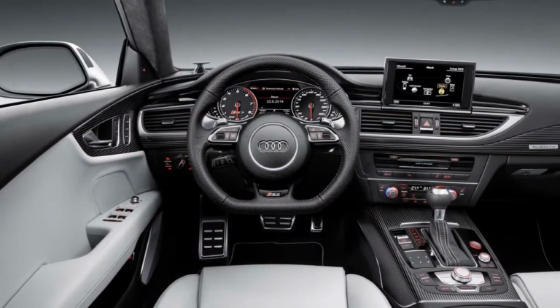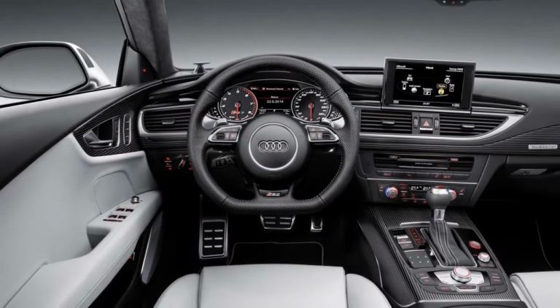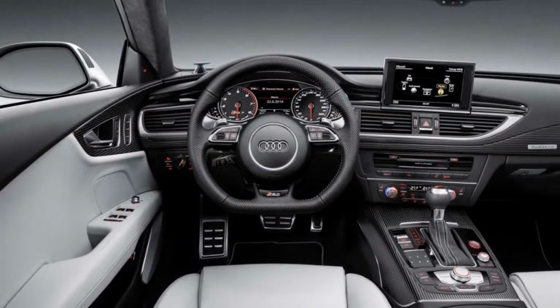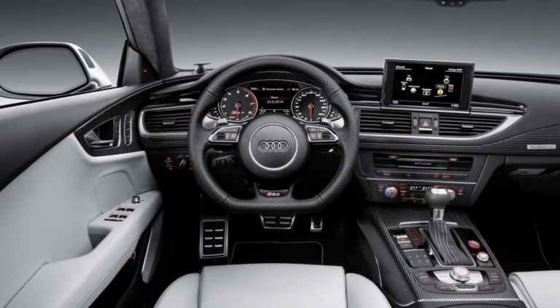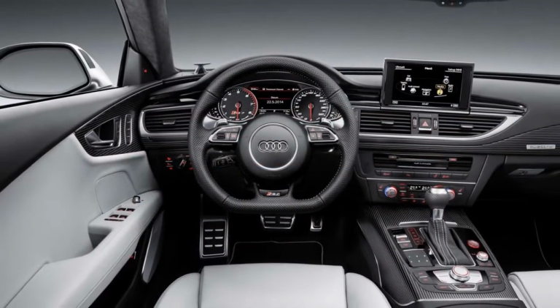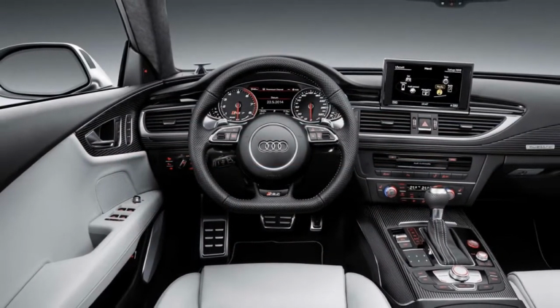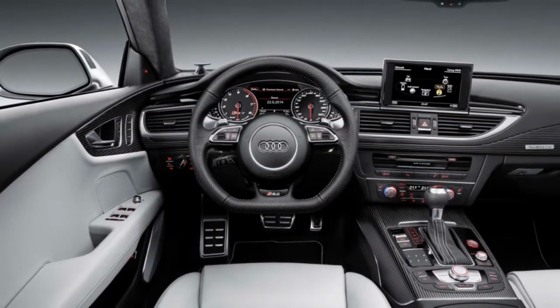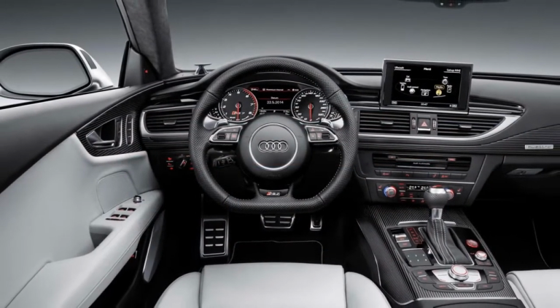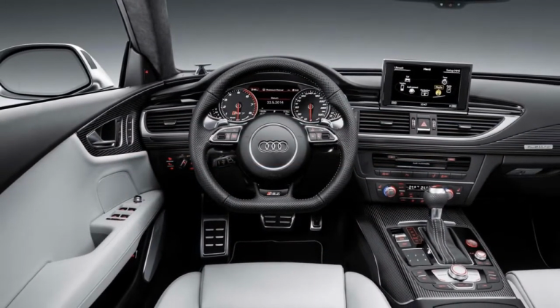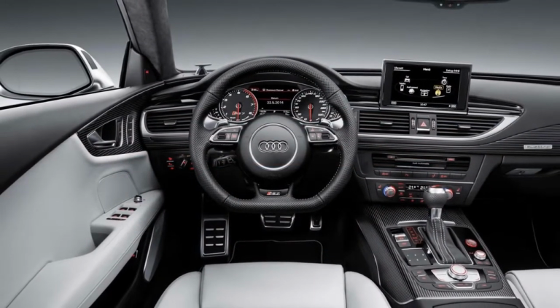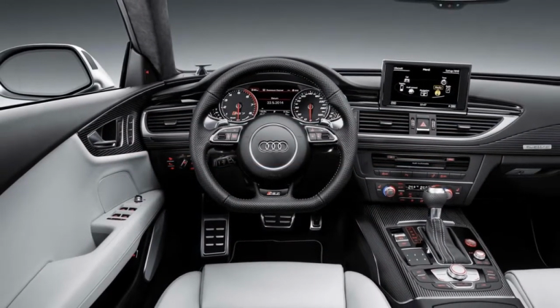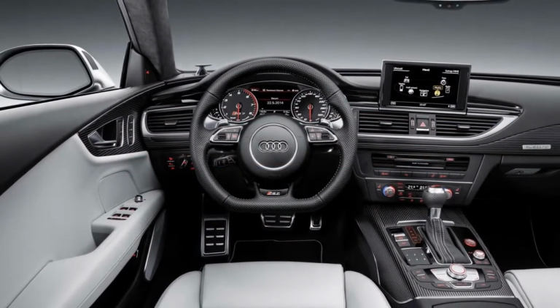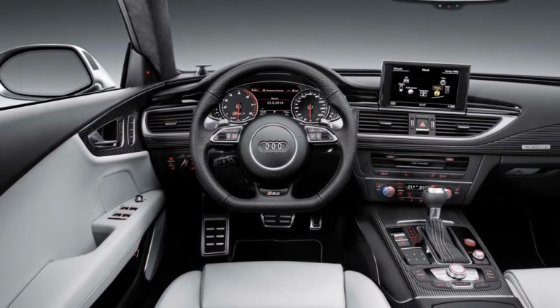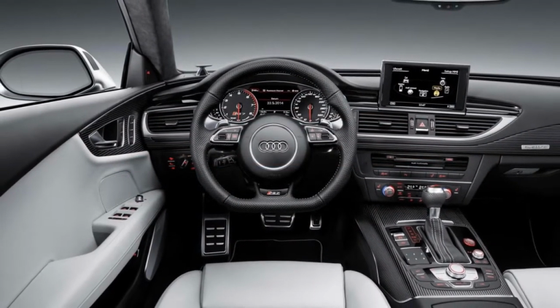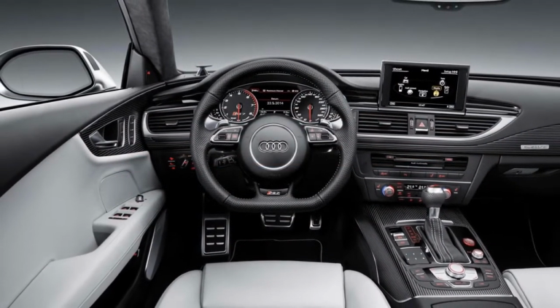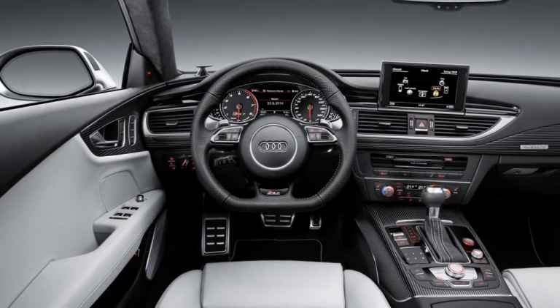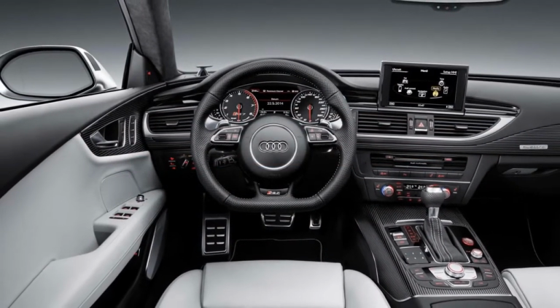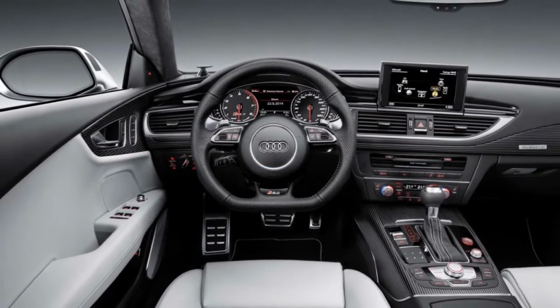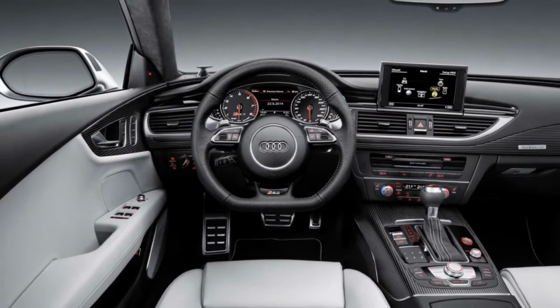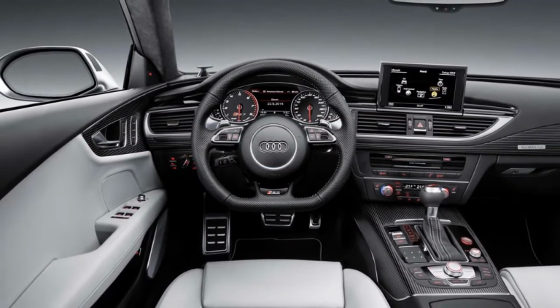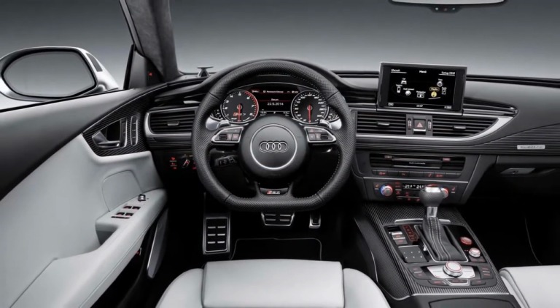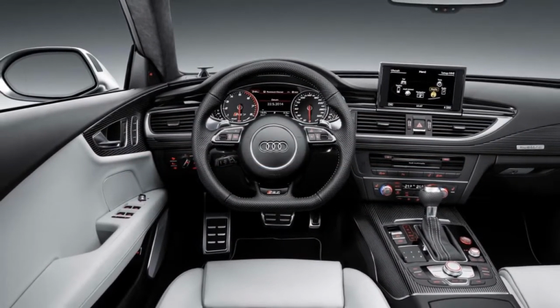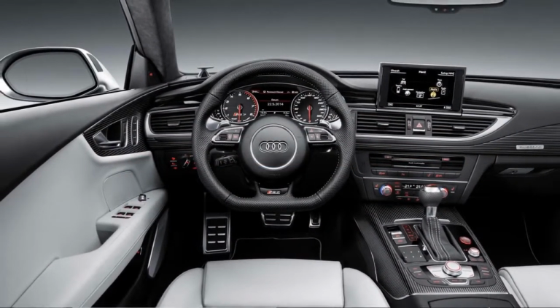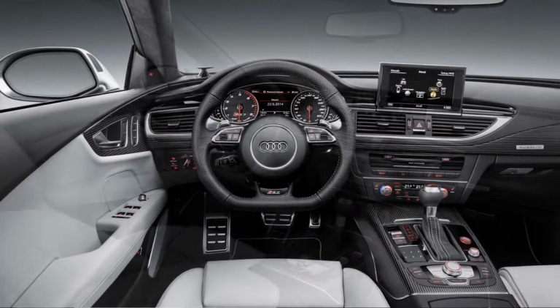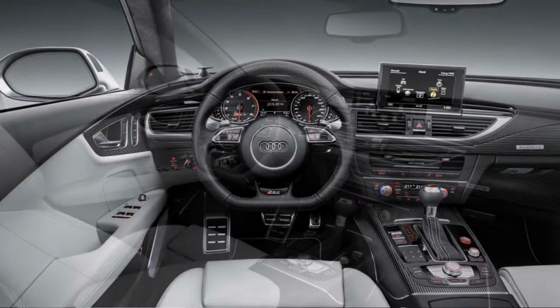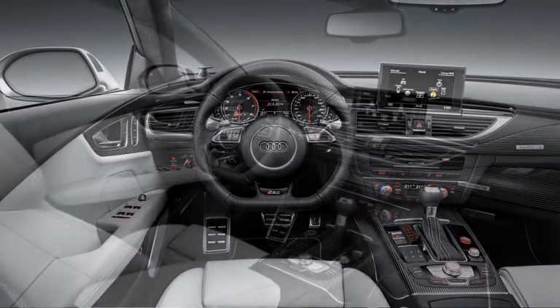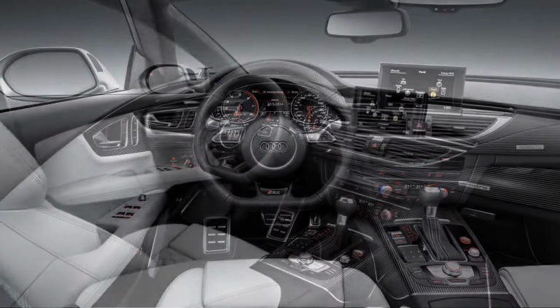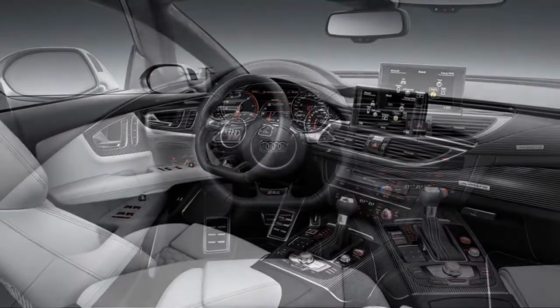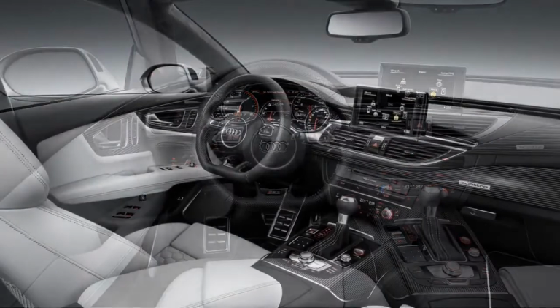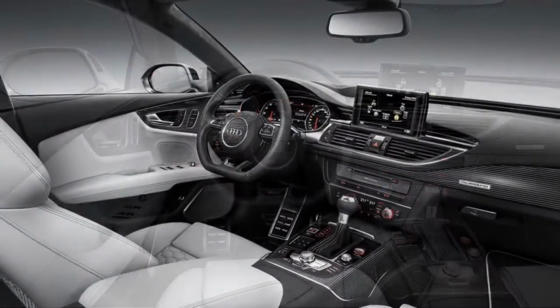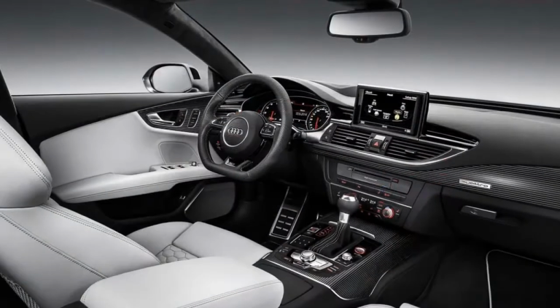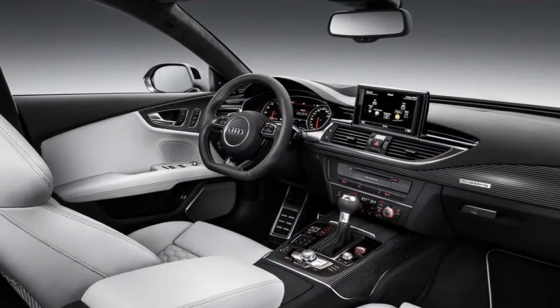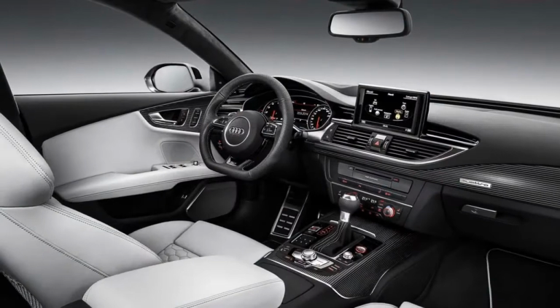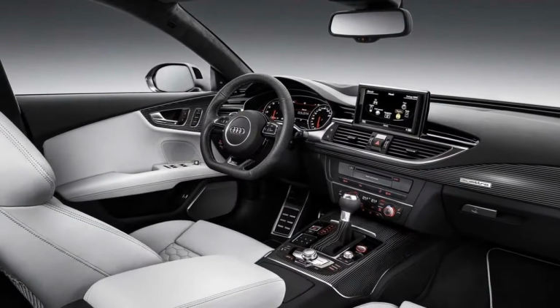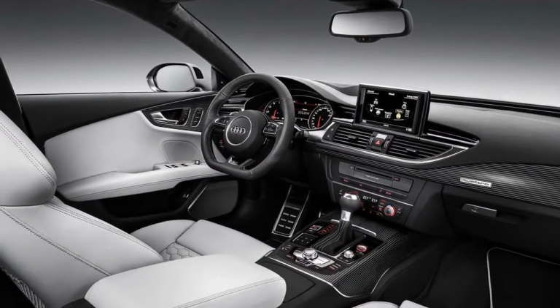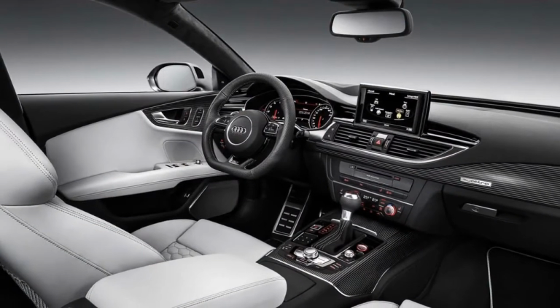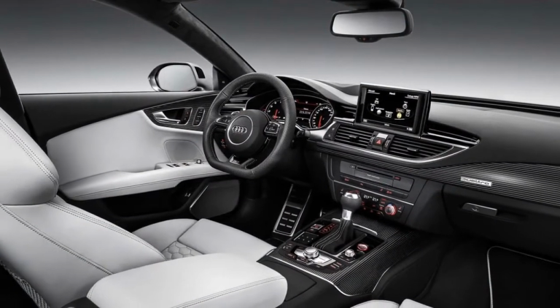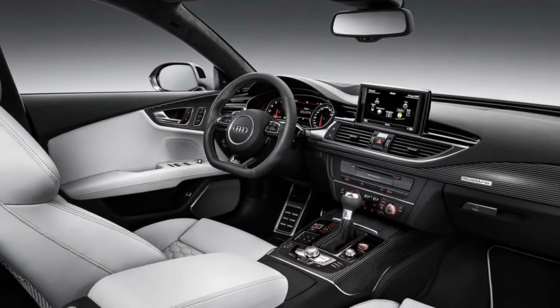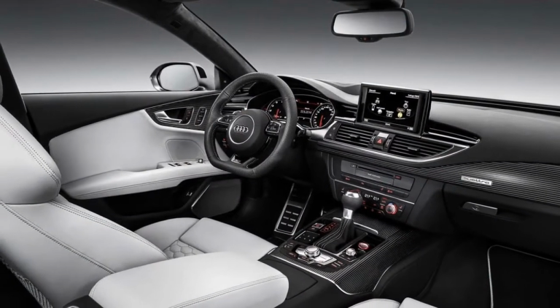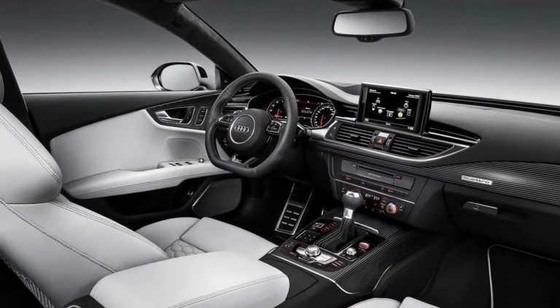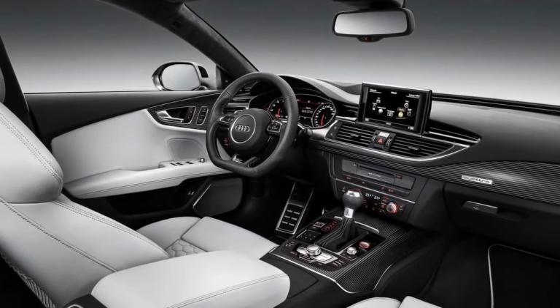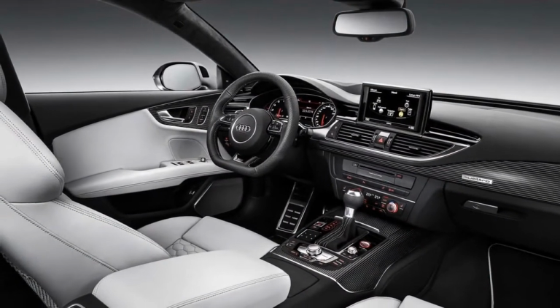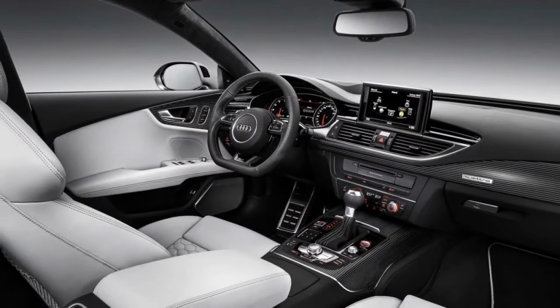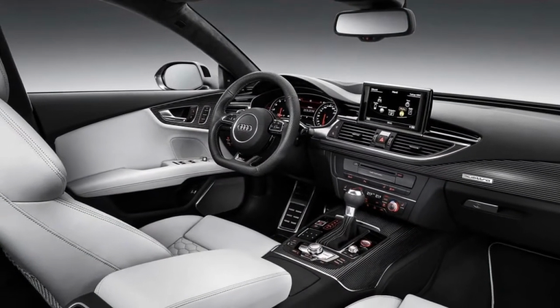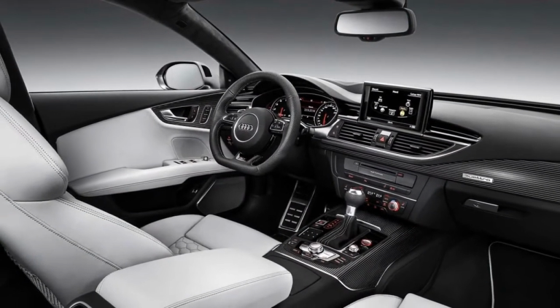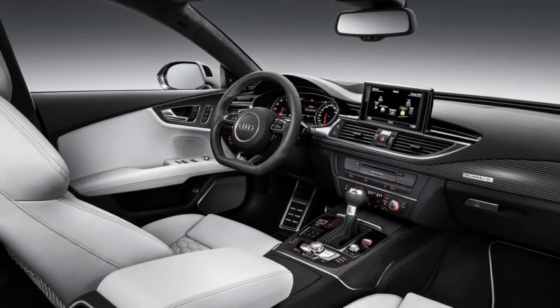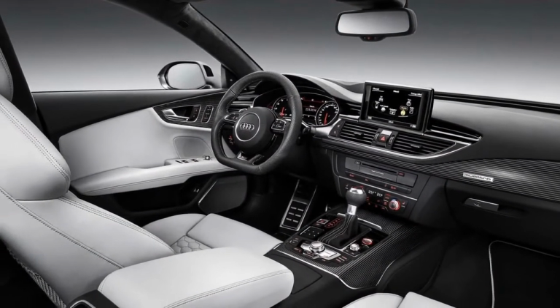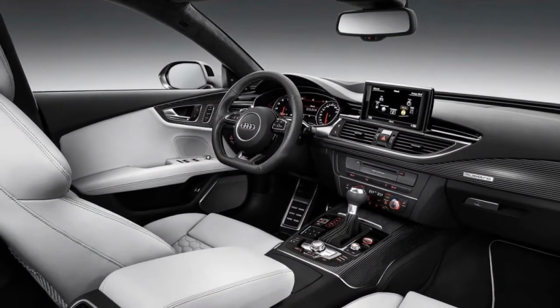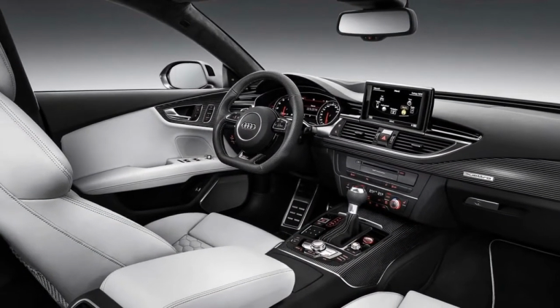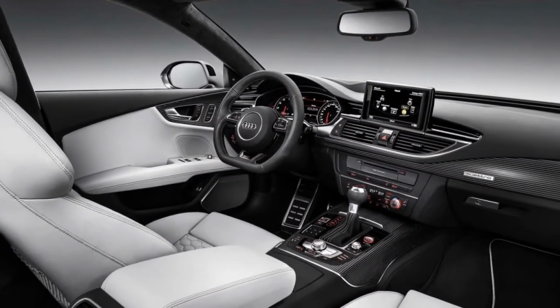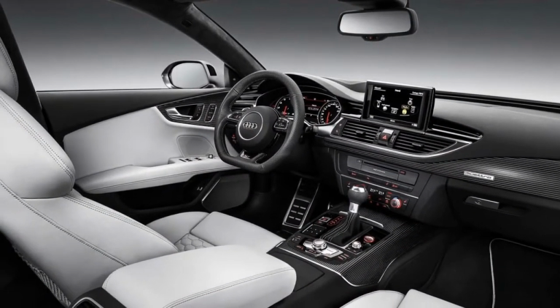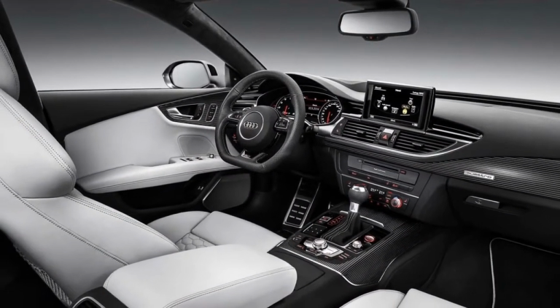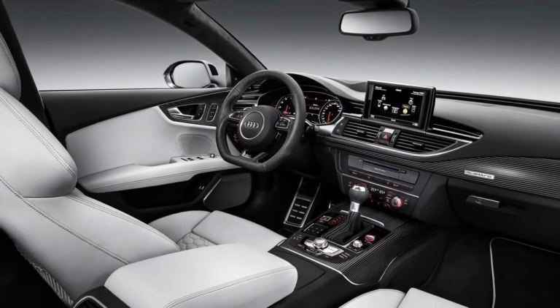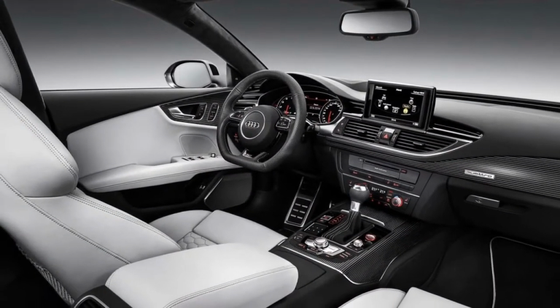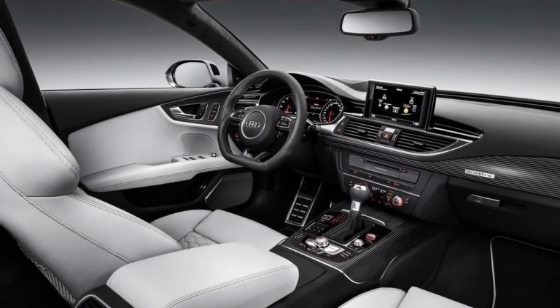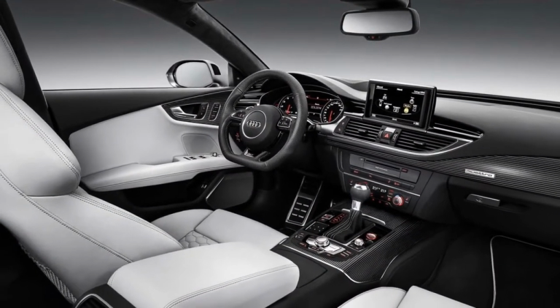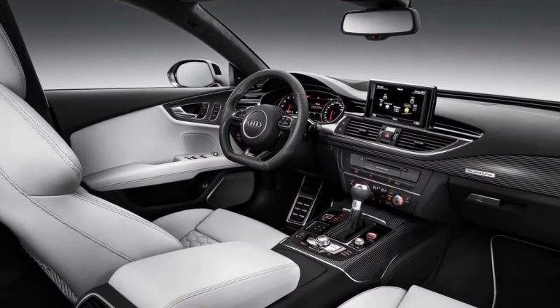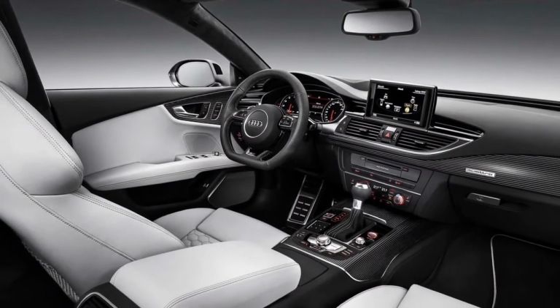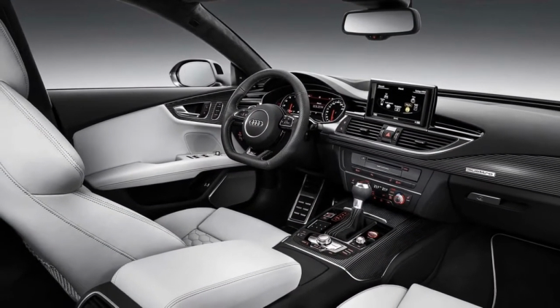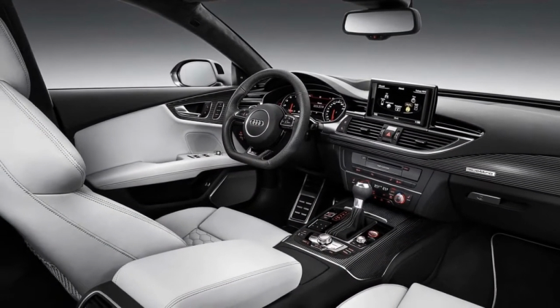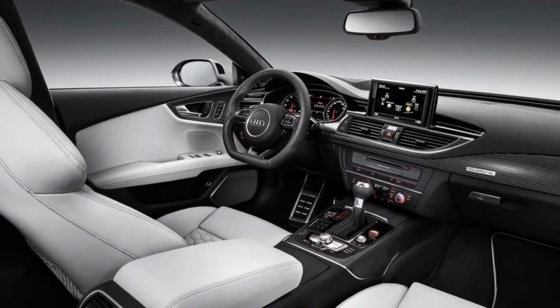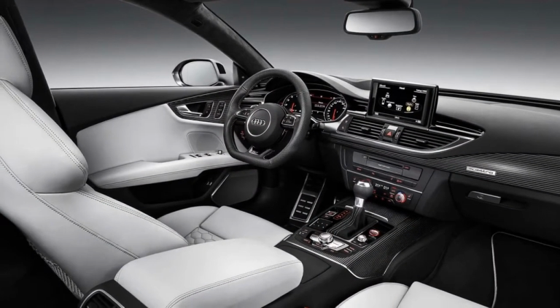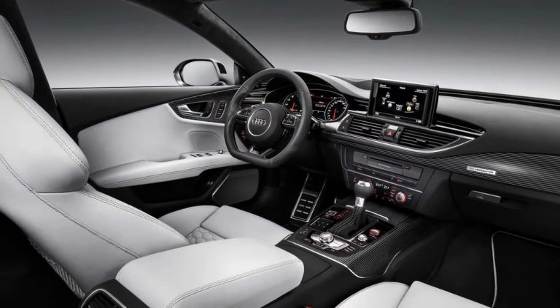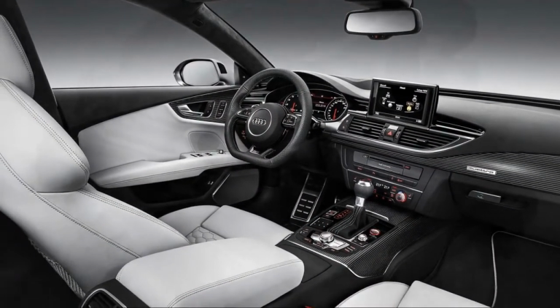For 2018, there's little change to note aside from redesigned wheels on both models and a new sport exhaust for the RS7.